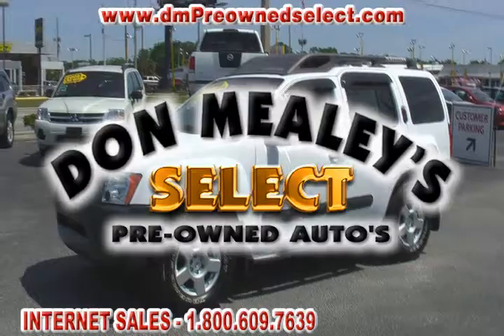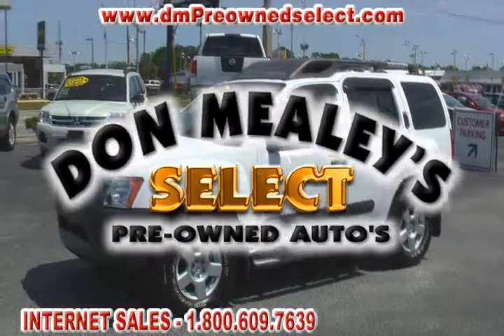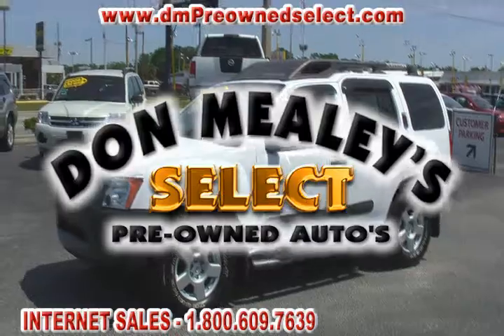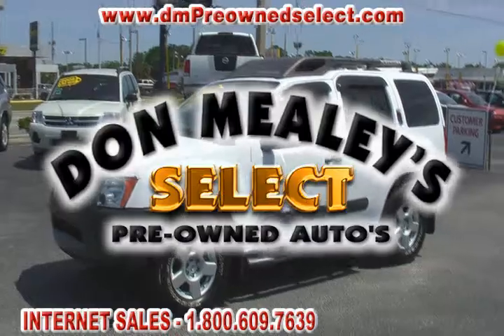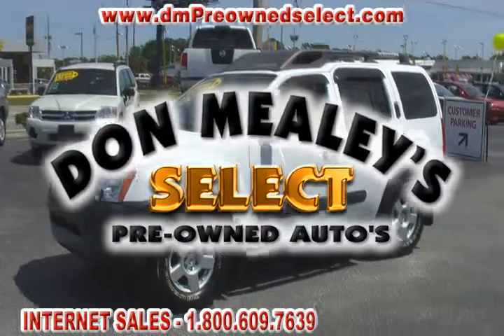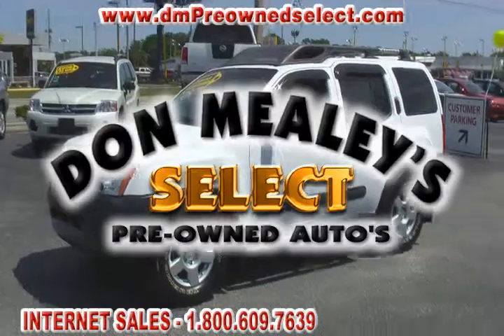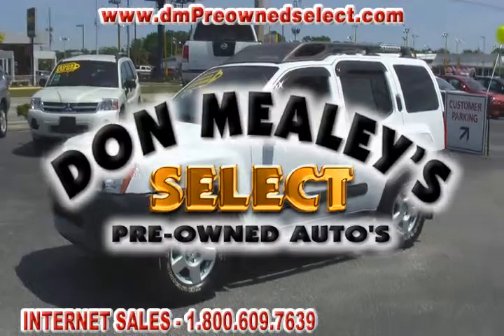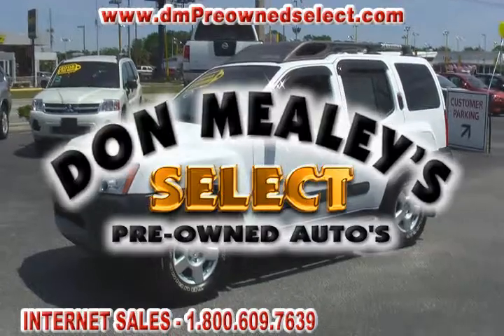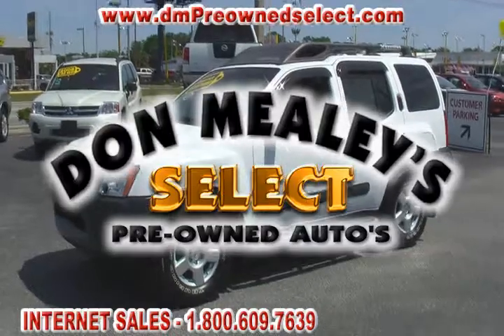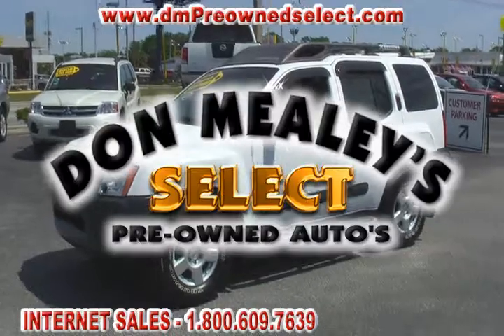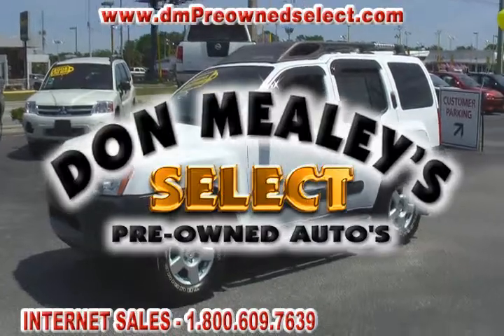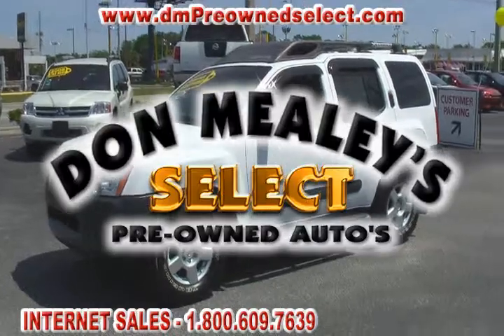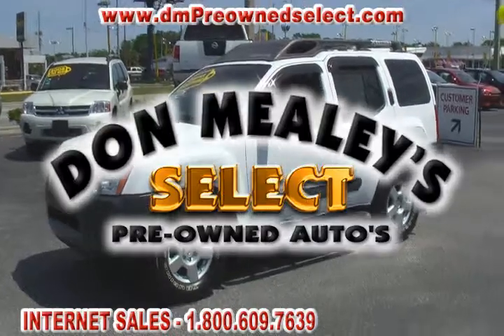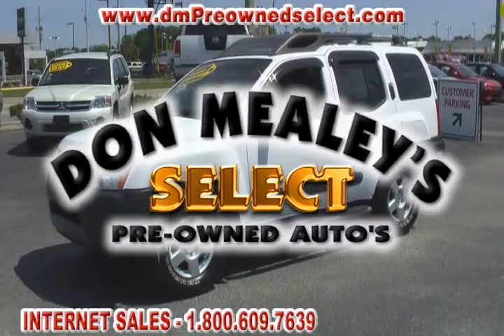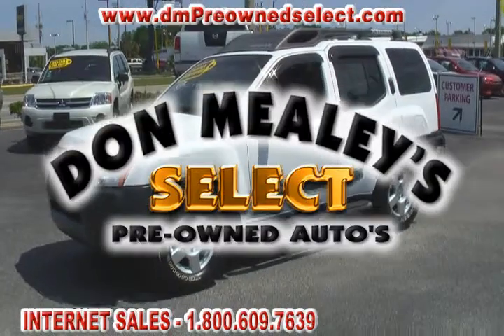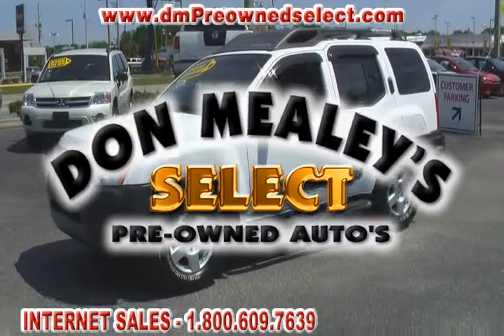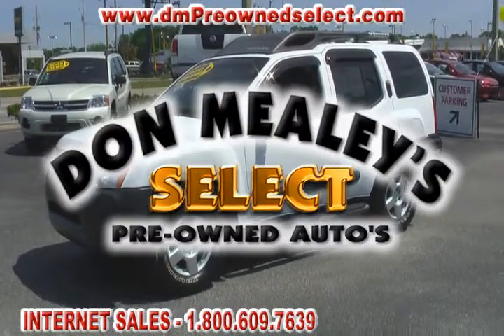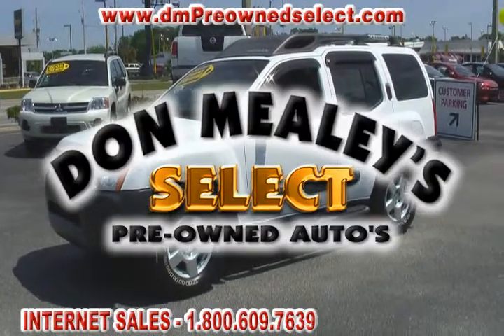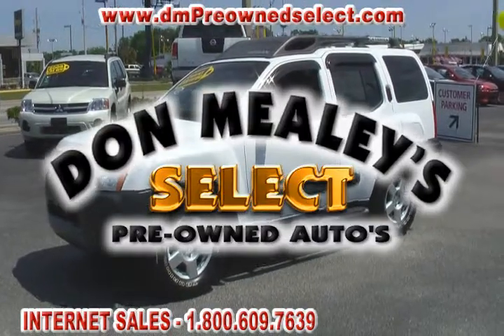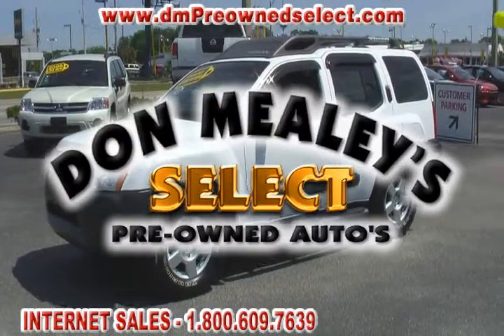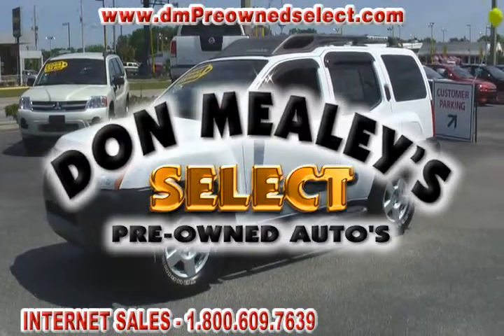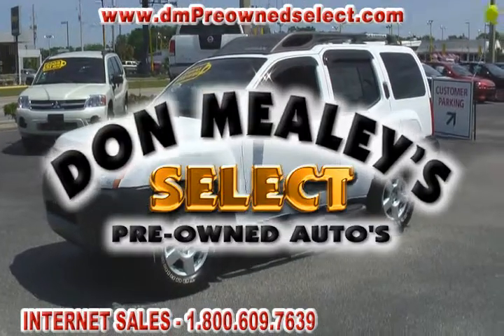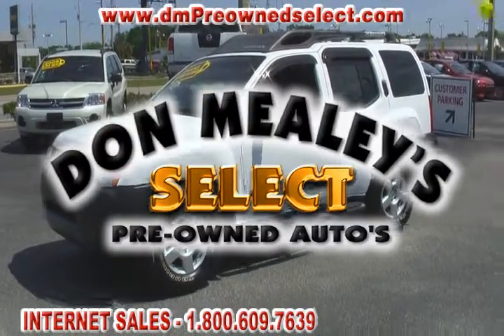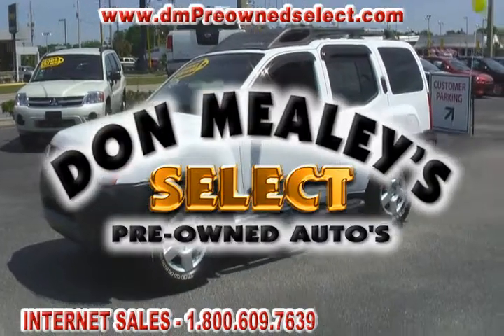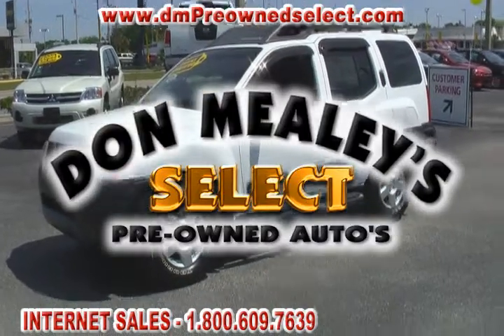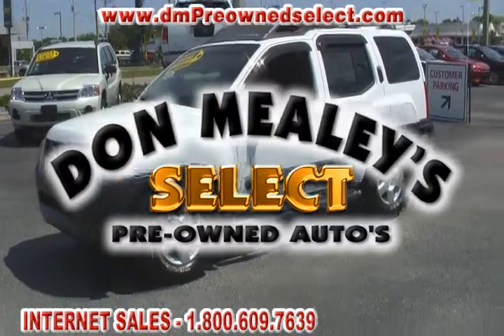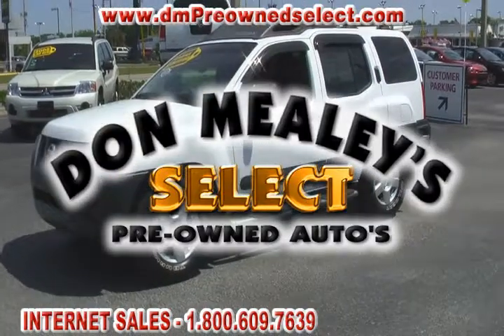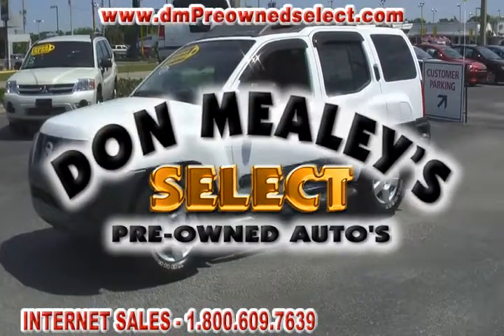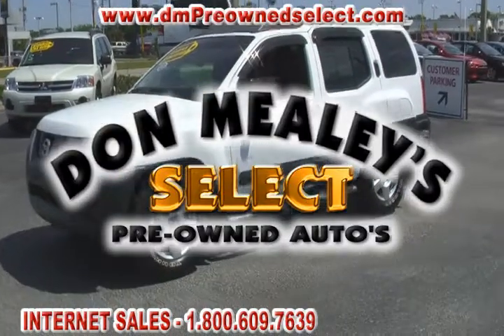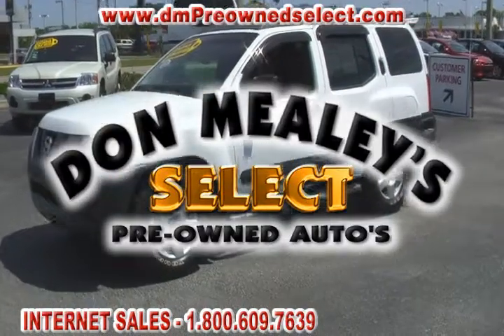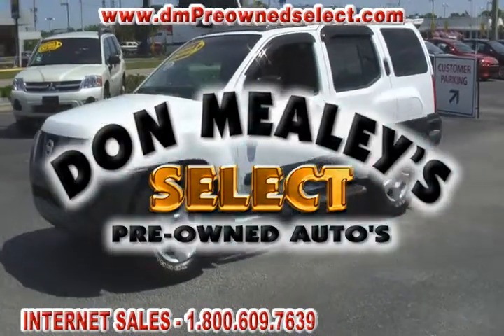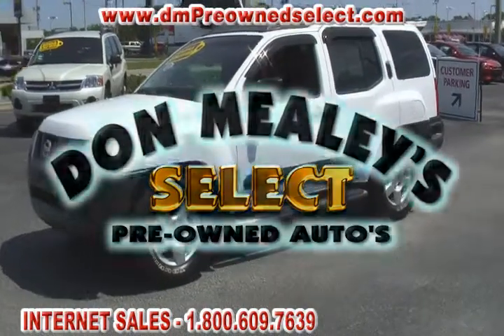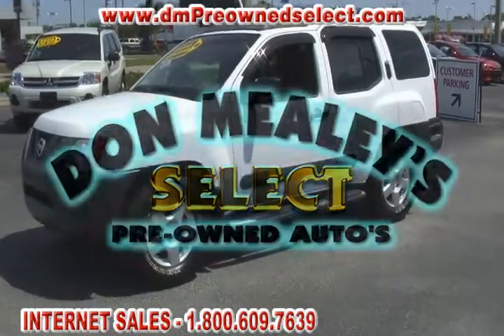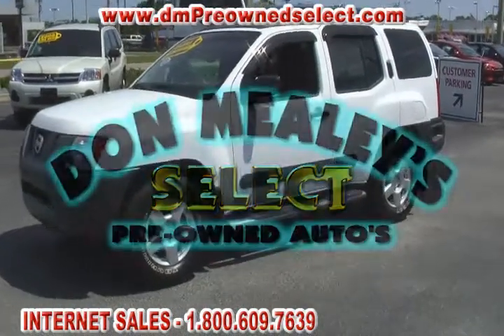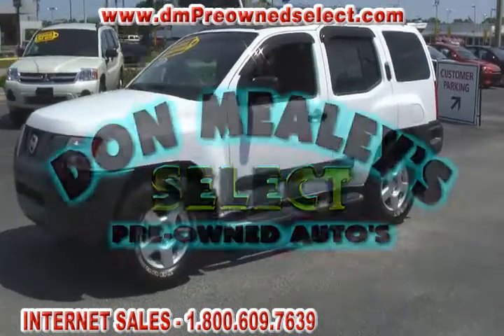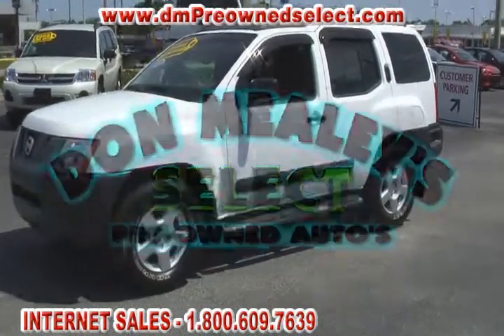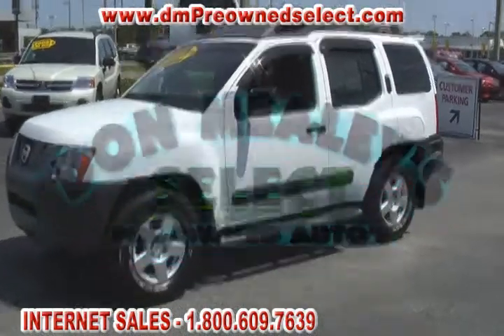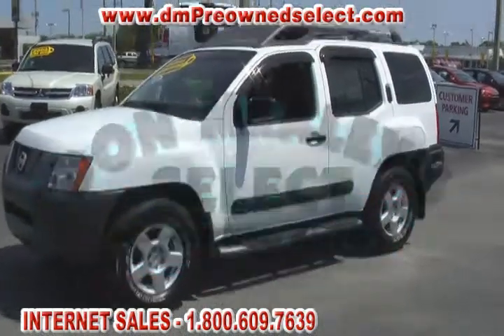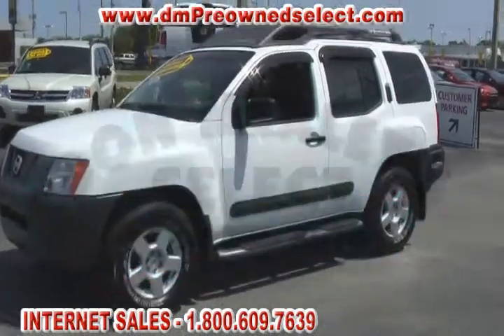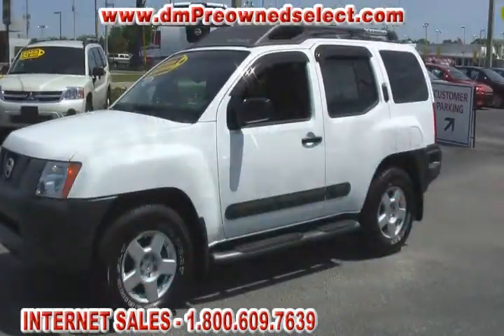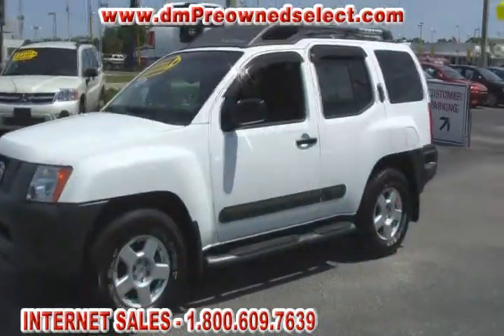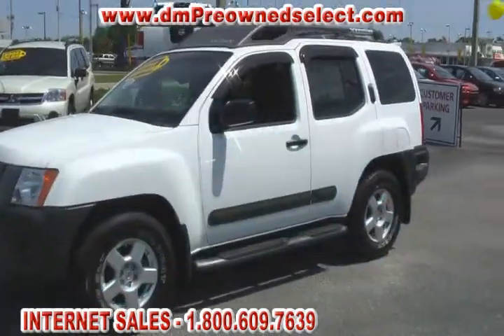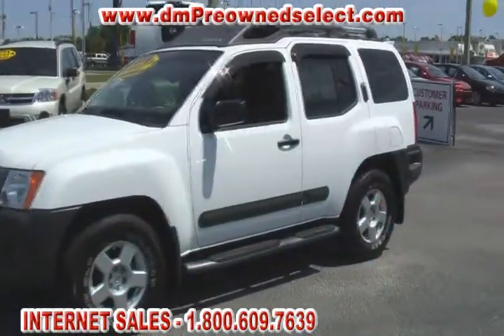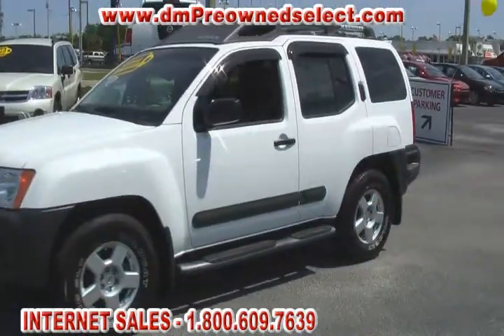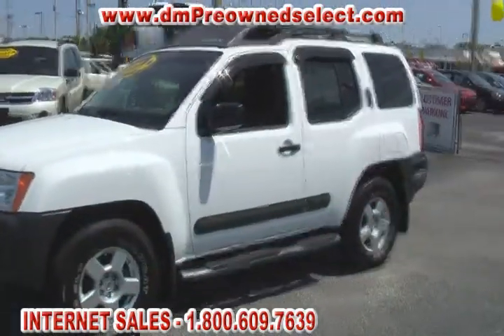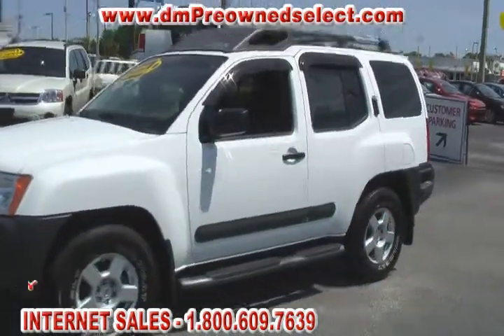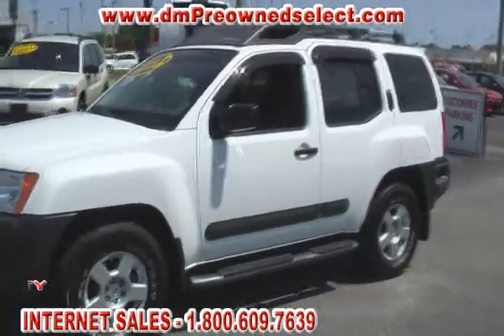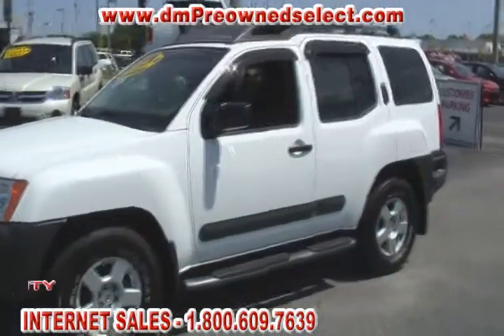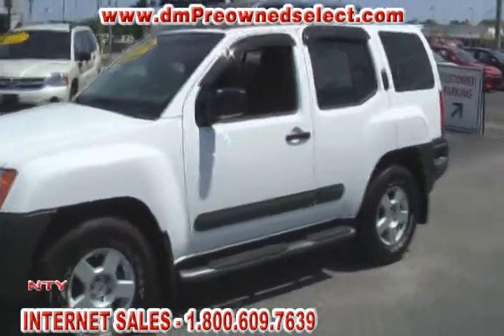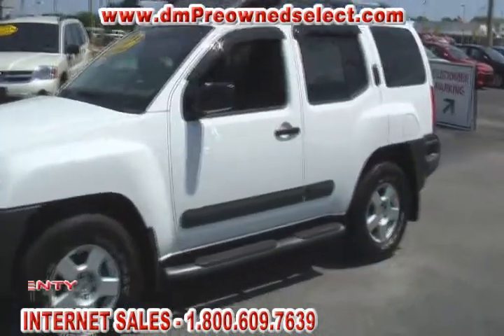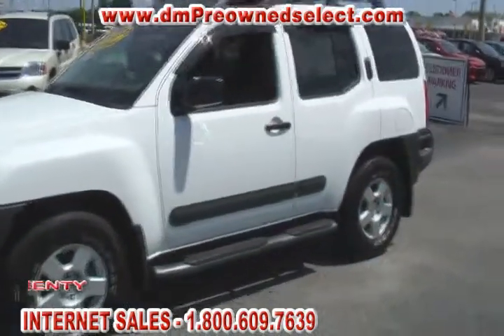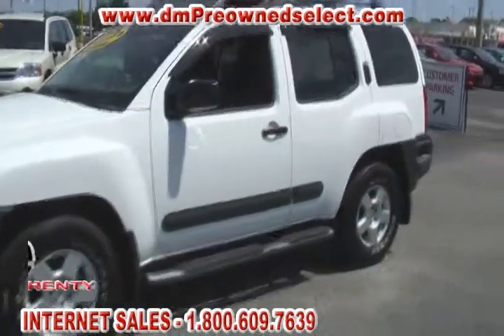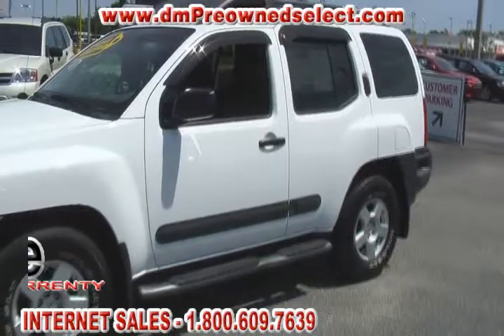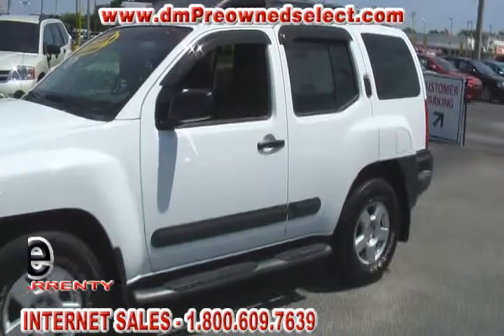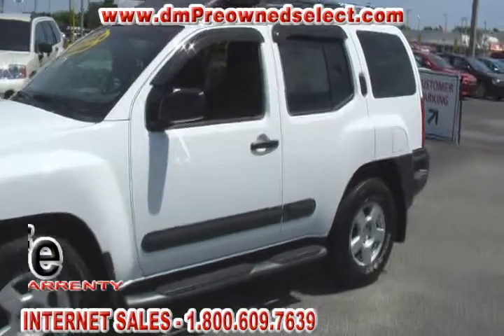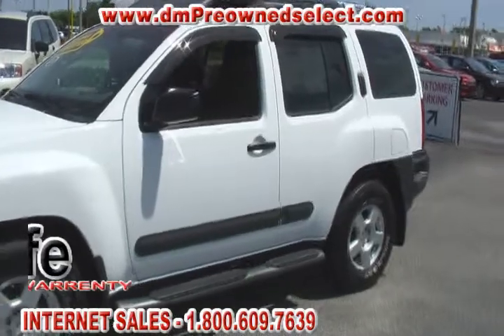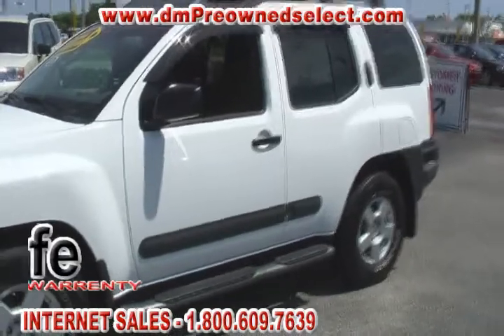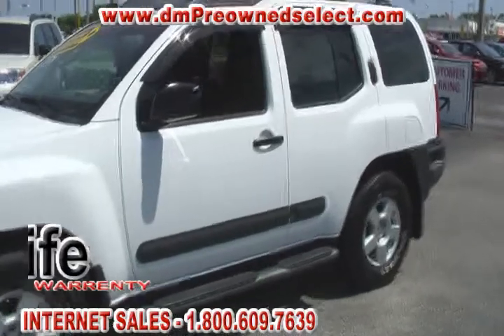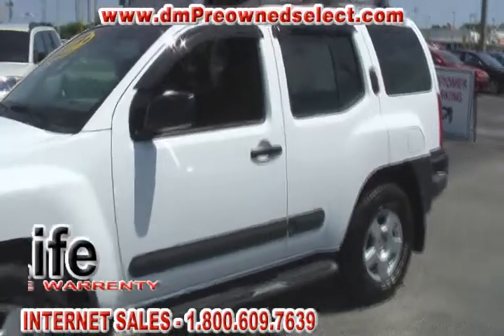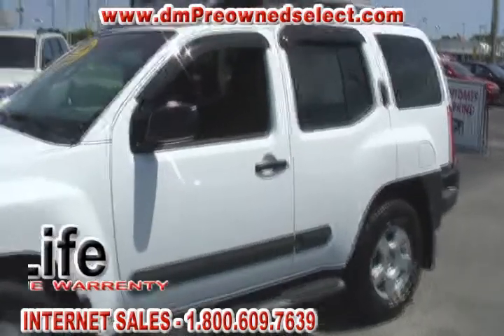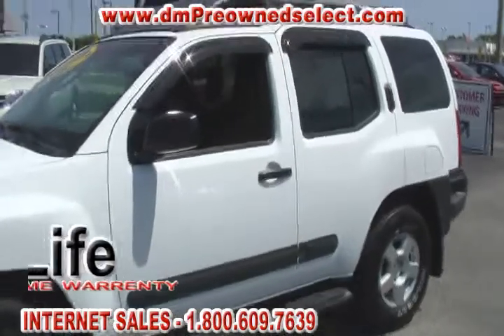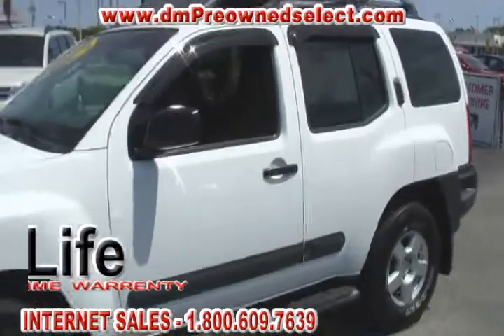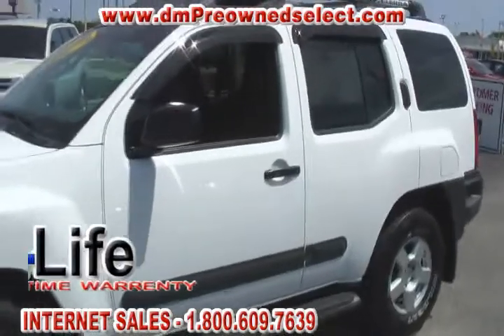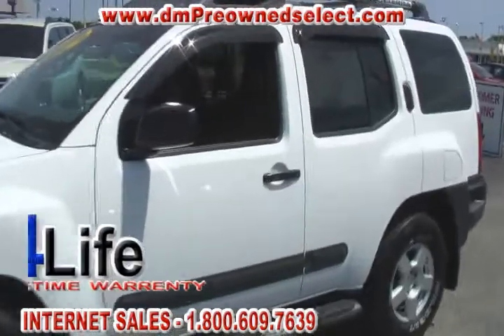Hello and welcome to Don Mealy's Select Pre-Owned Autos and Don Mealy's Sport Mitsubishi, West Colonial Drive, Orlando, Florida.